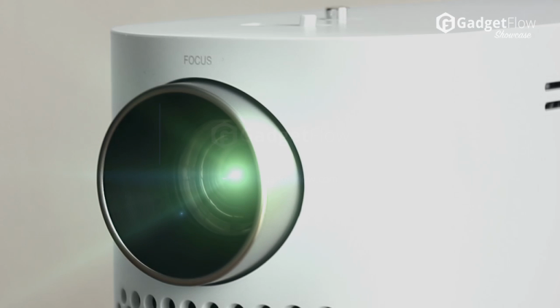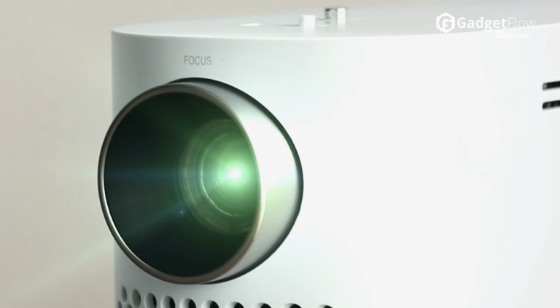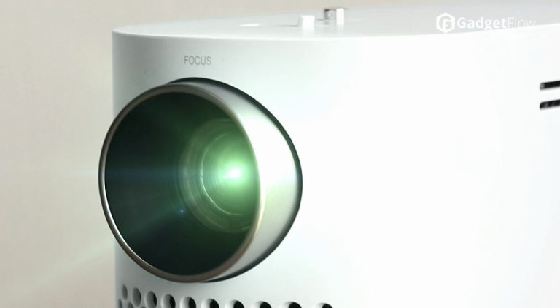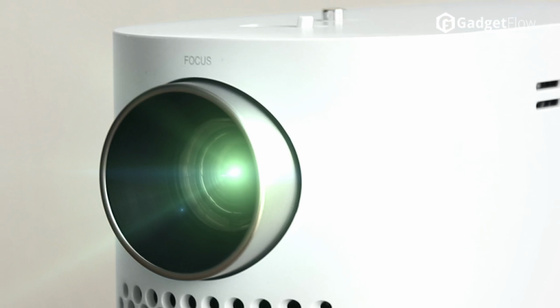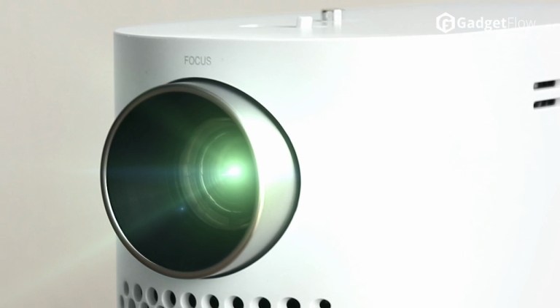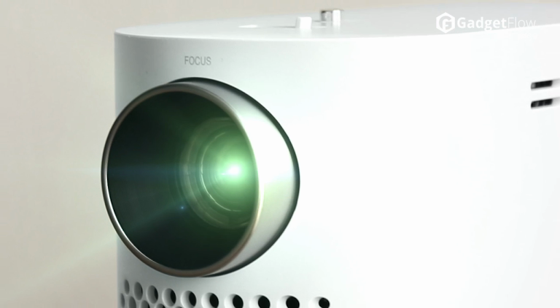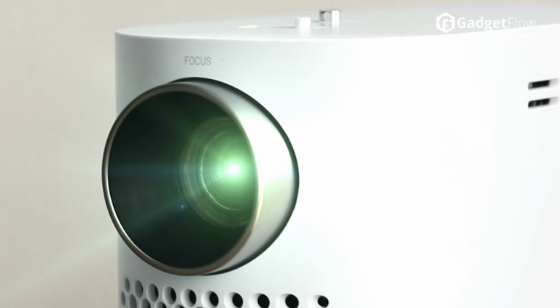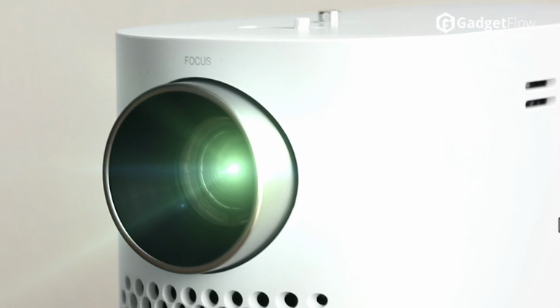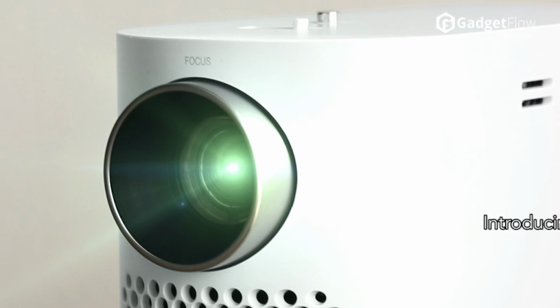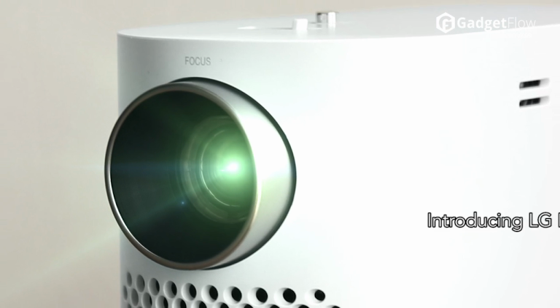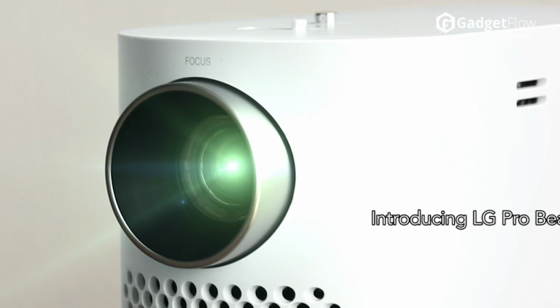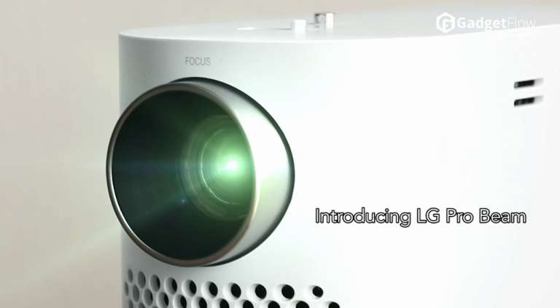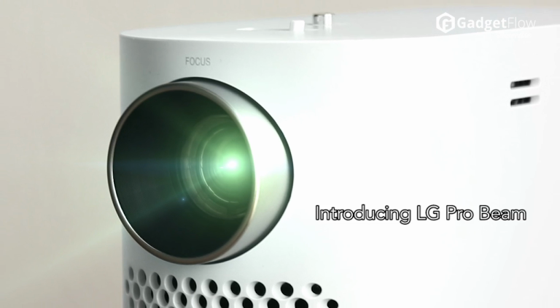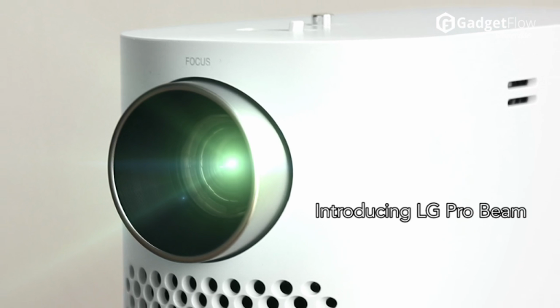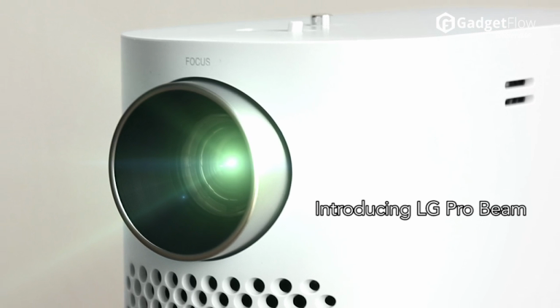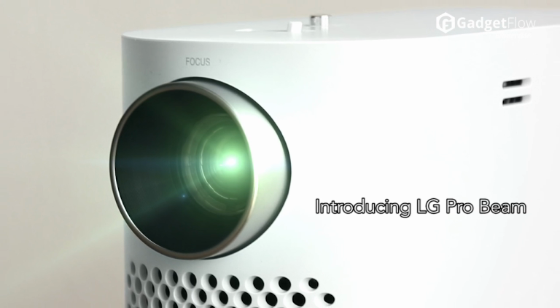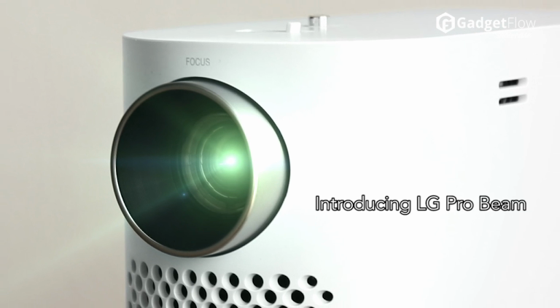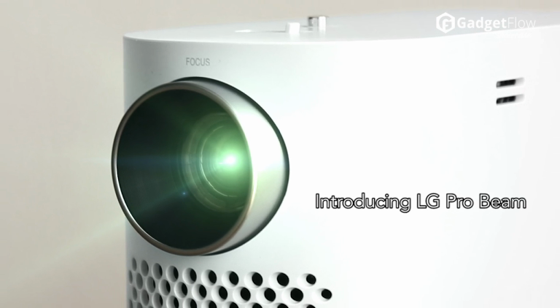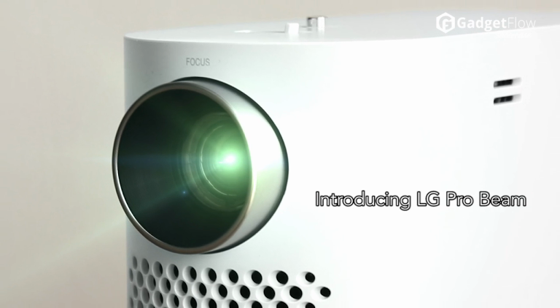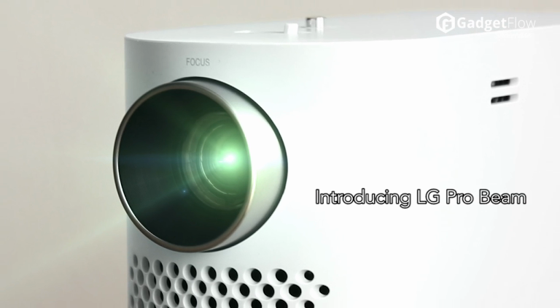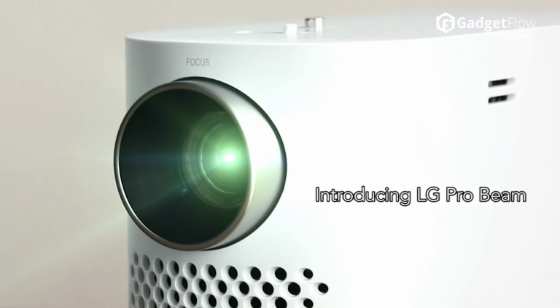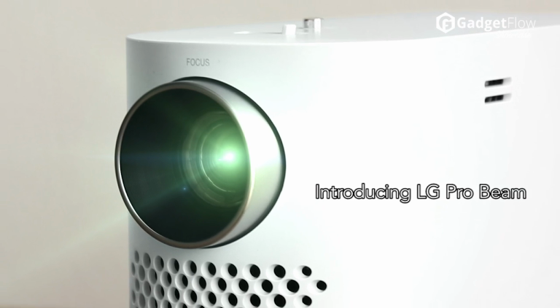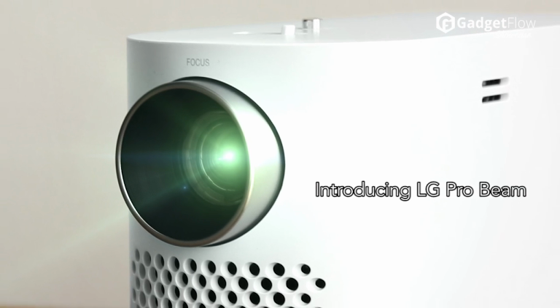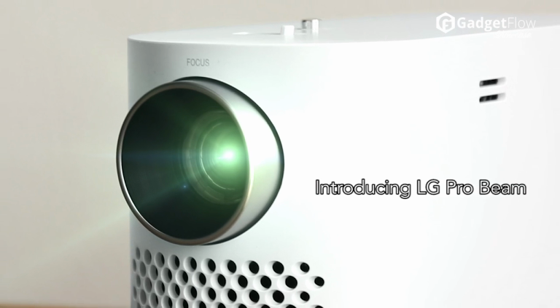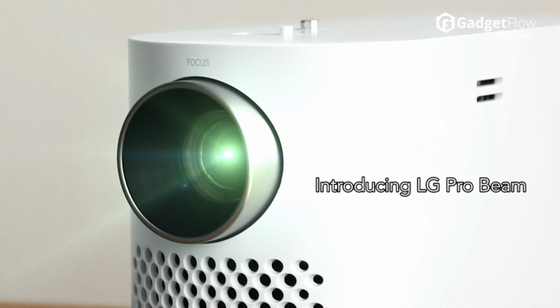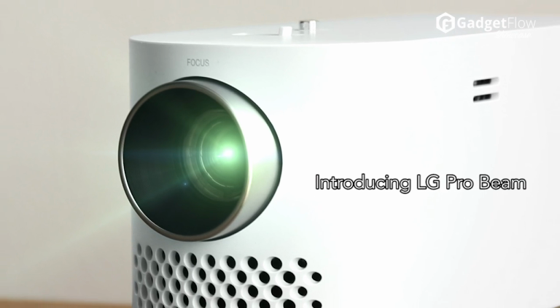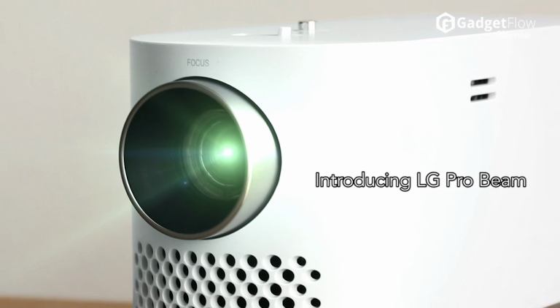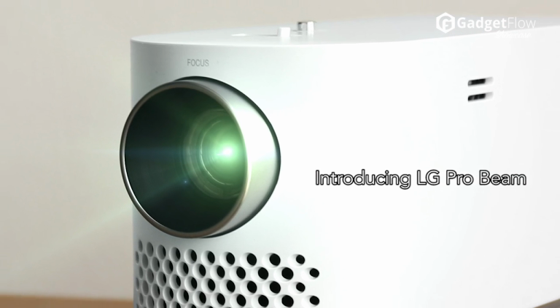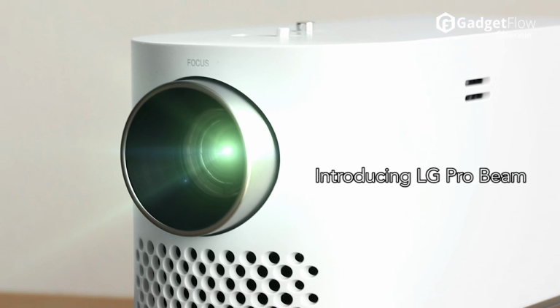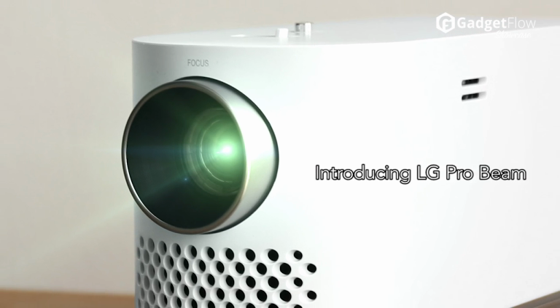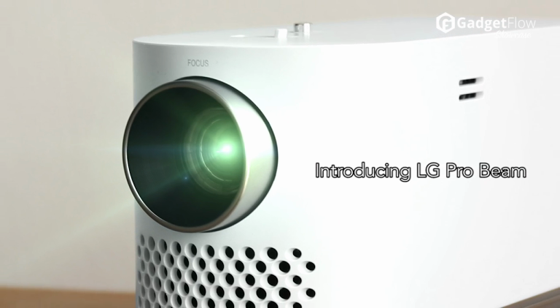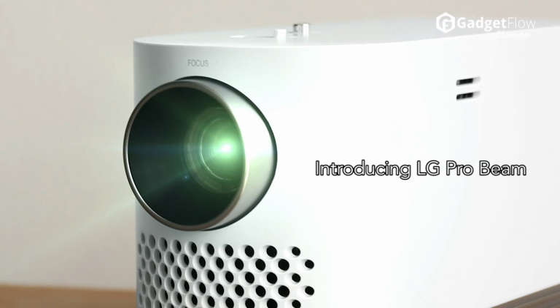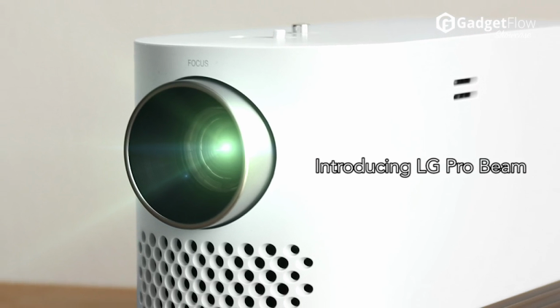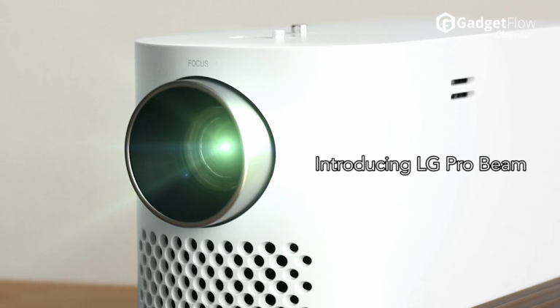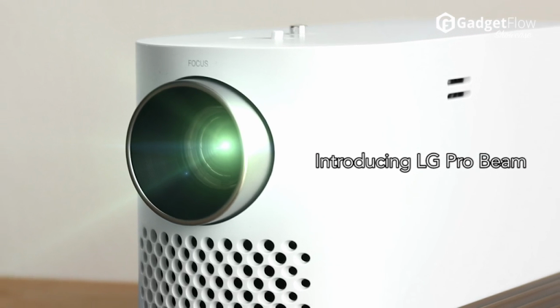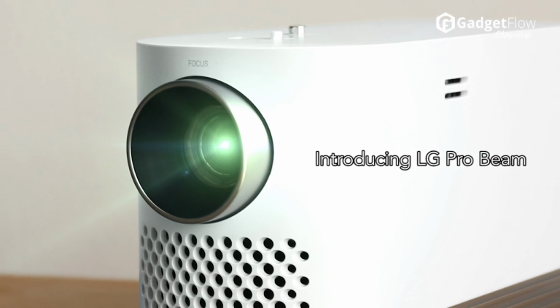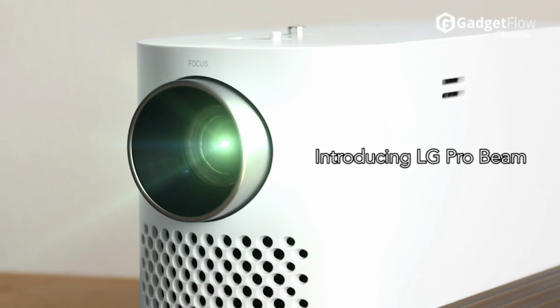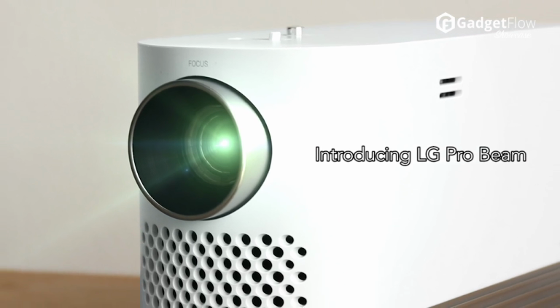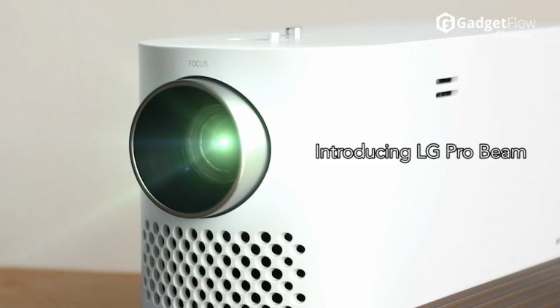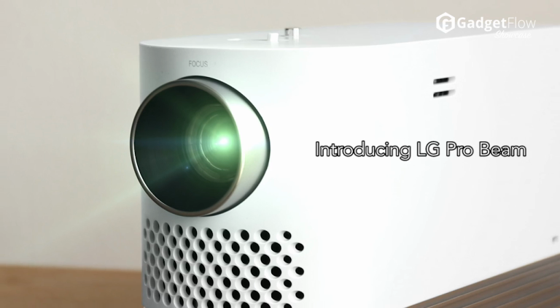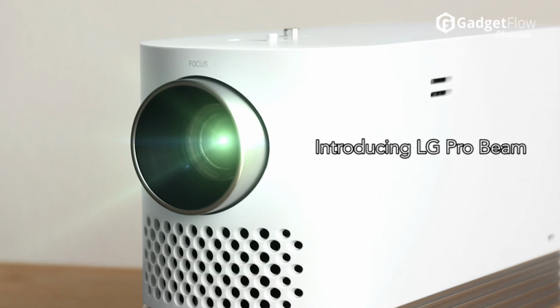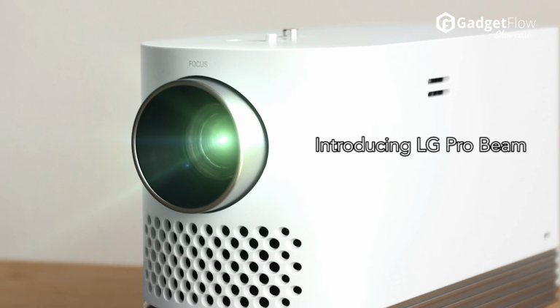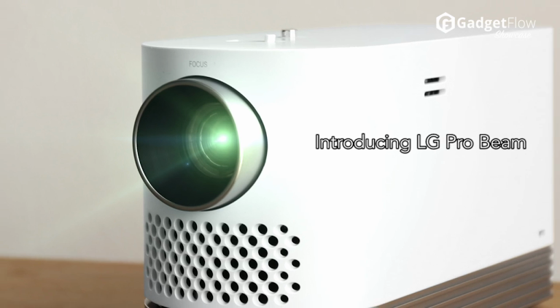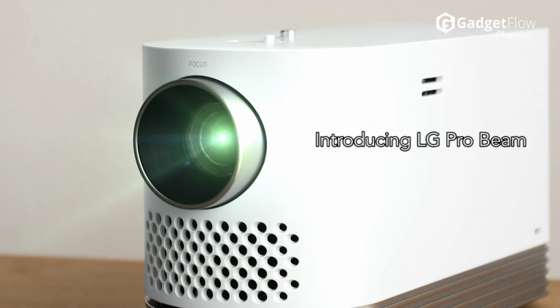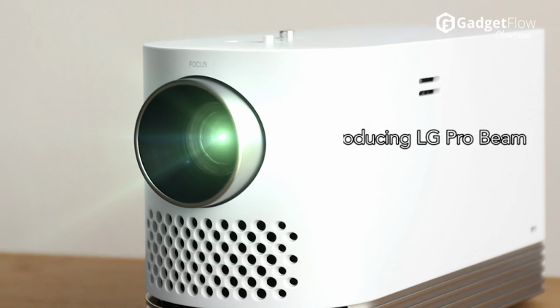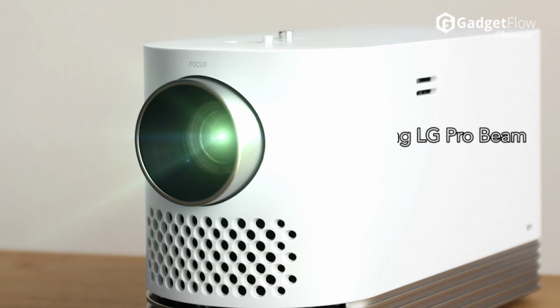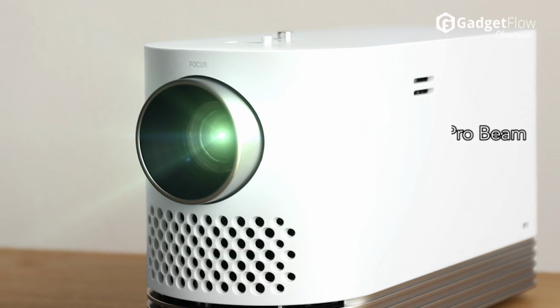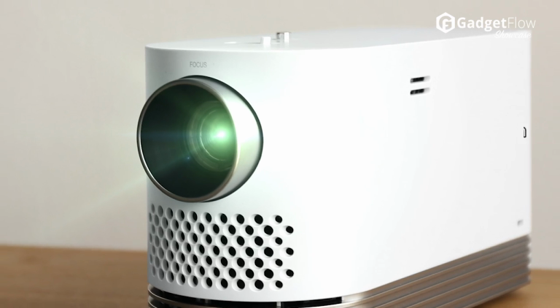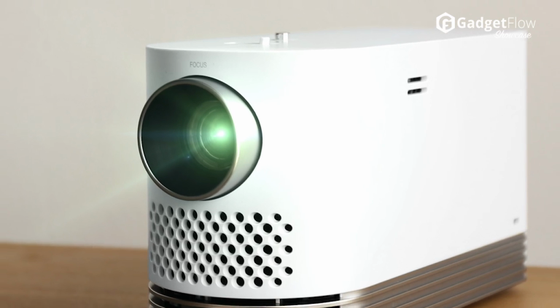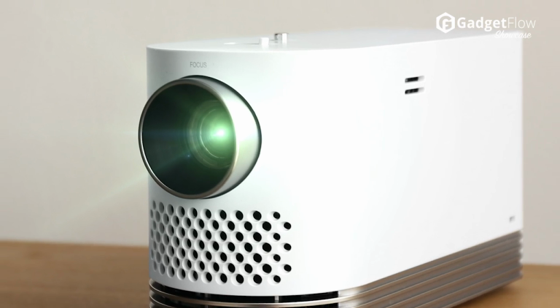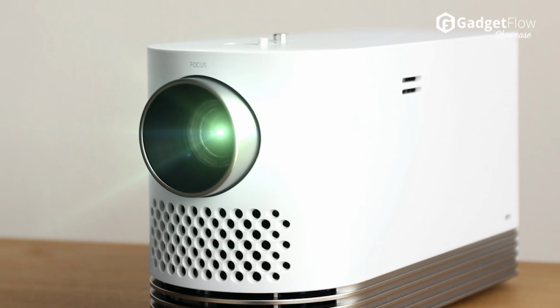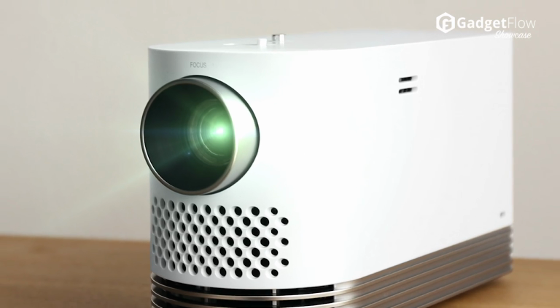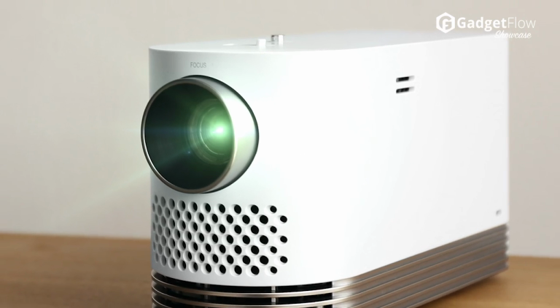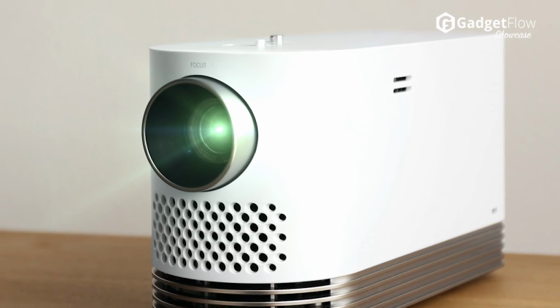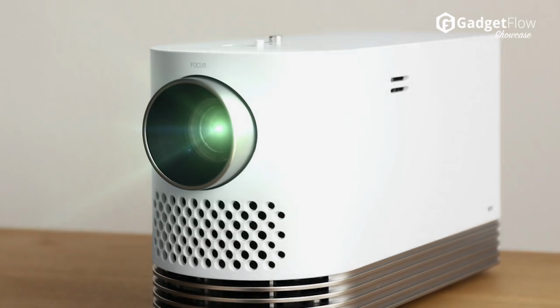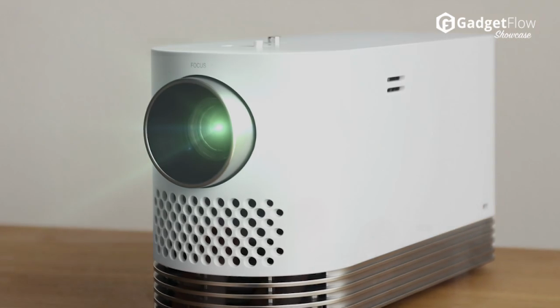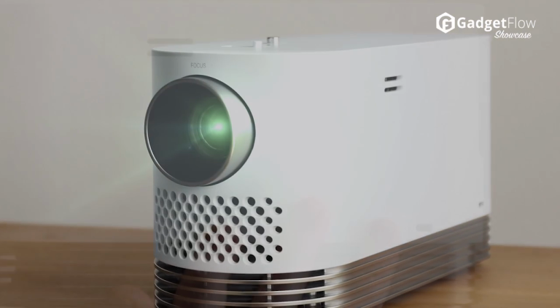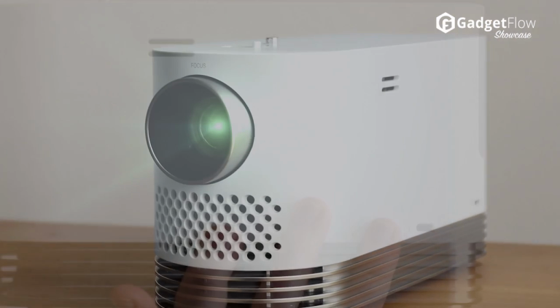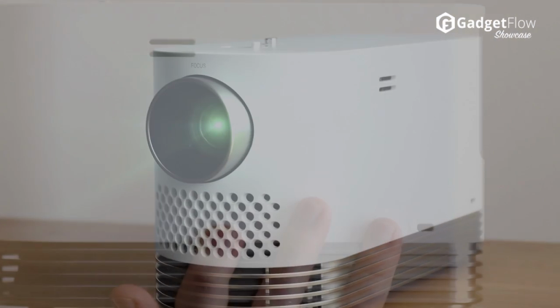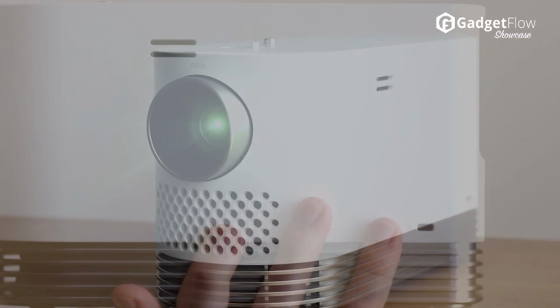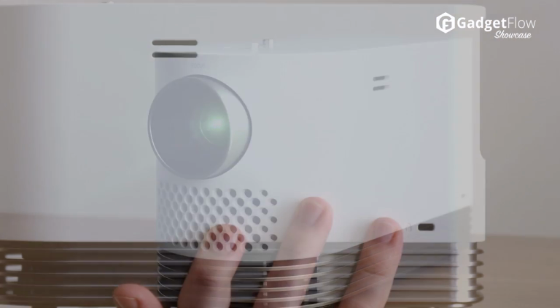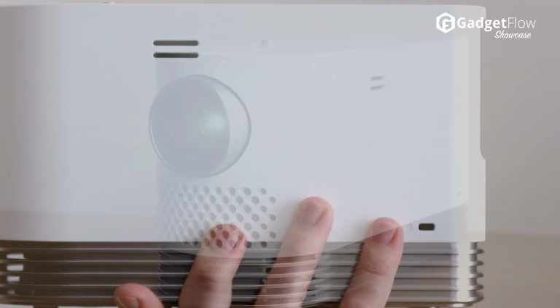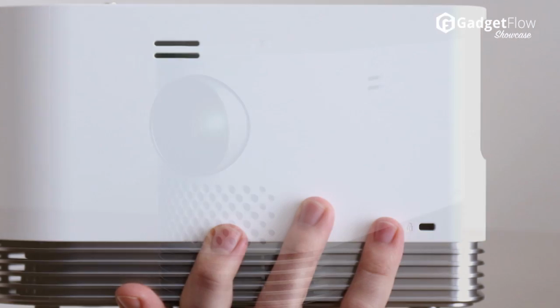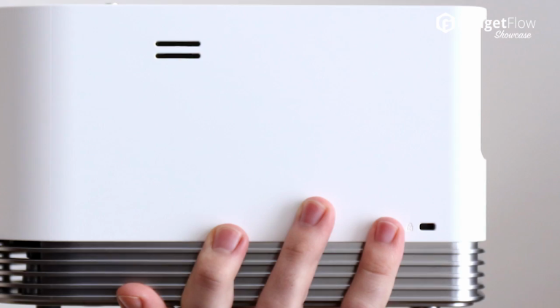Hi there, this is Wes with the Gadget Flow and today we are showcasing the LG Probeam, the smartest projector ever.